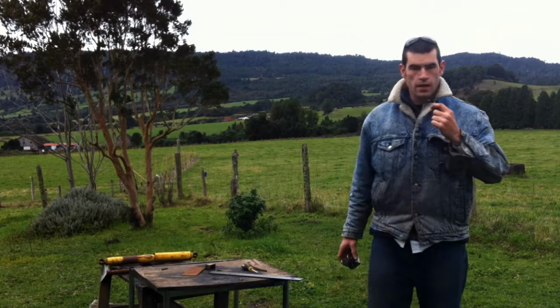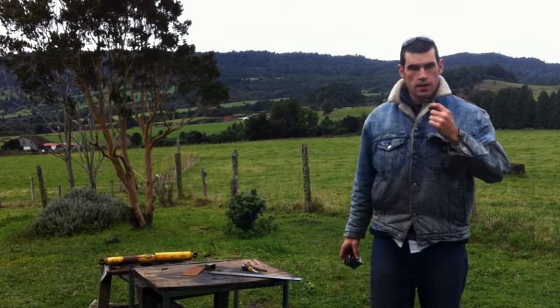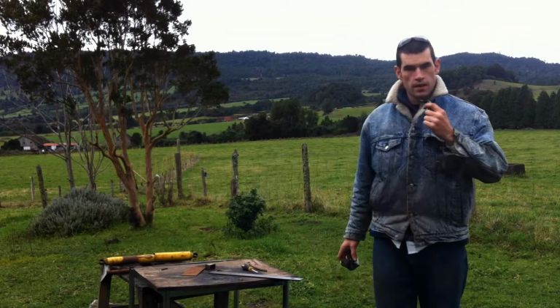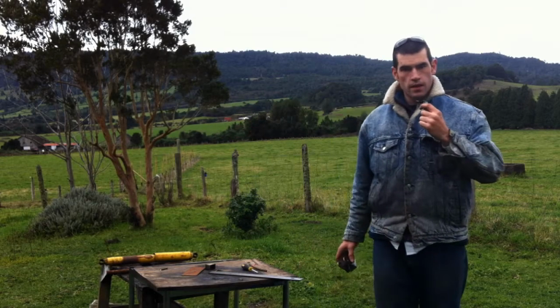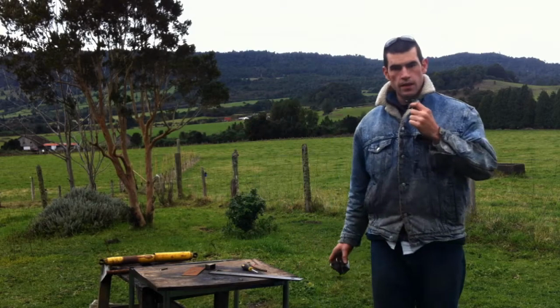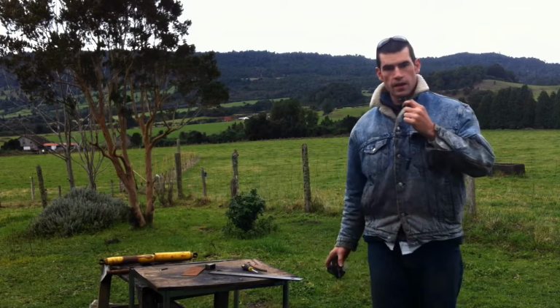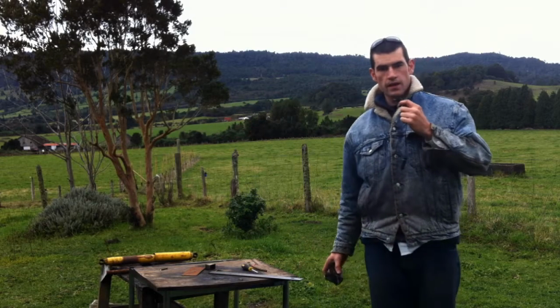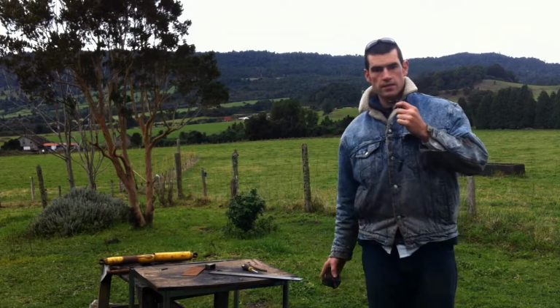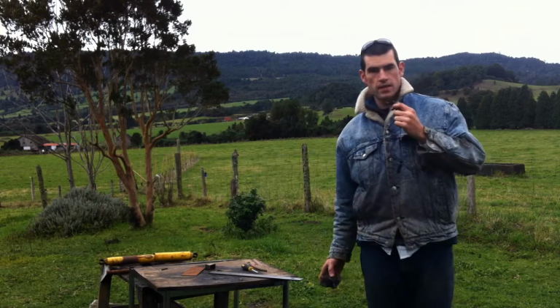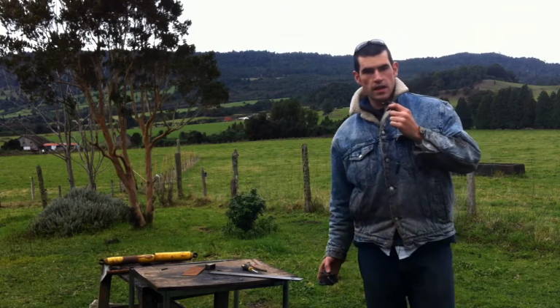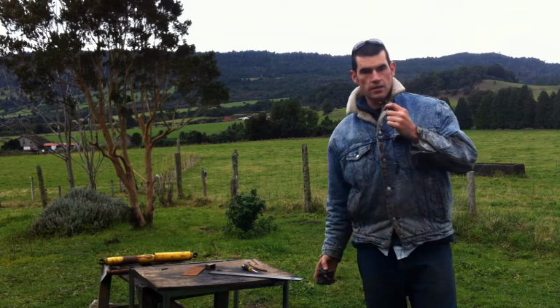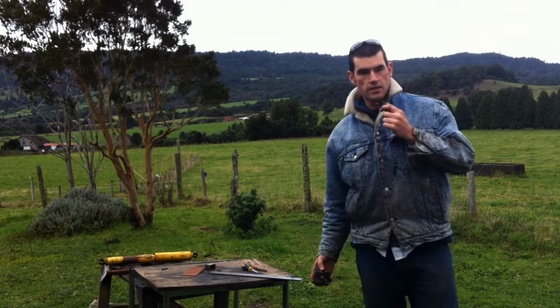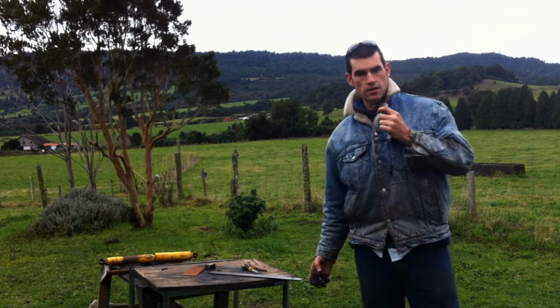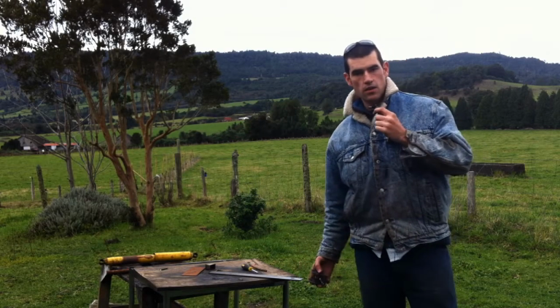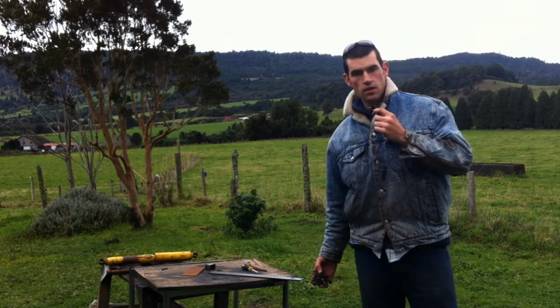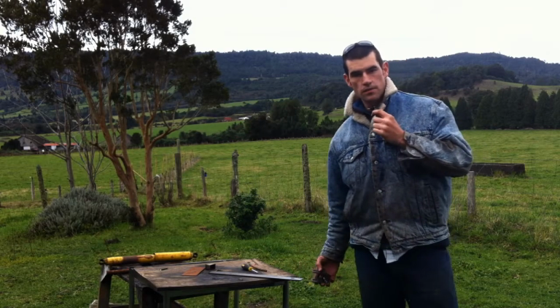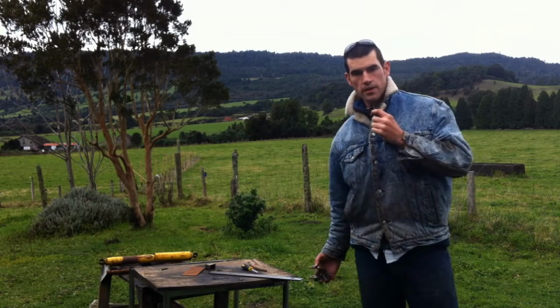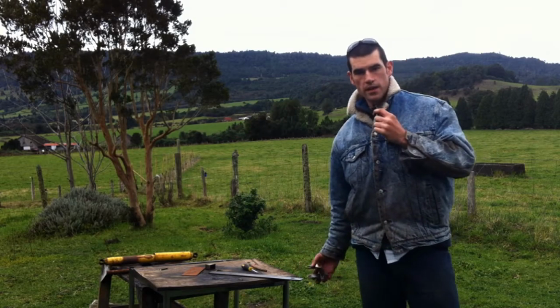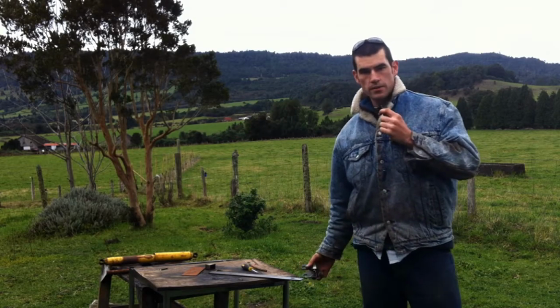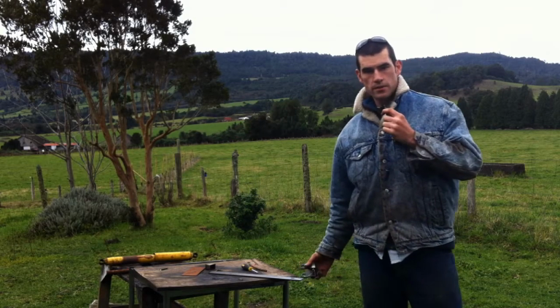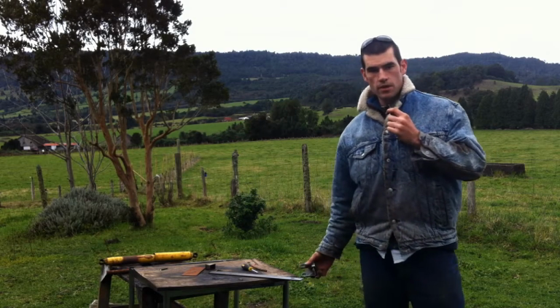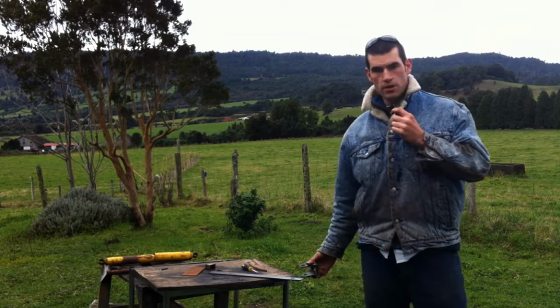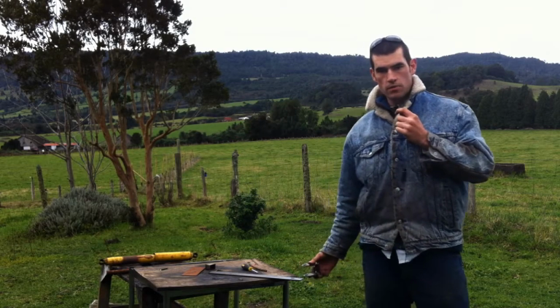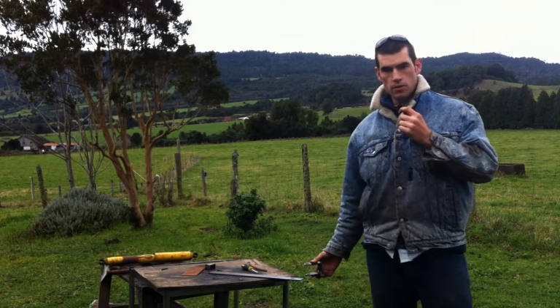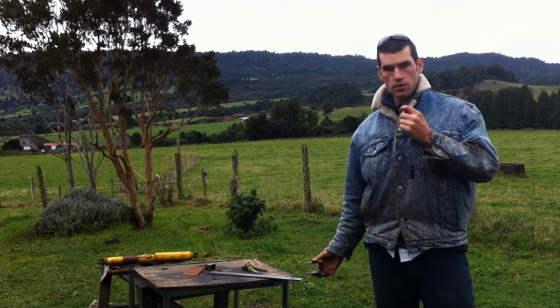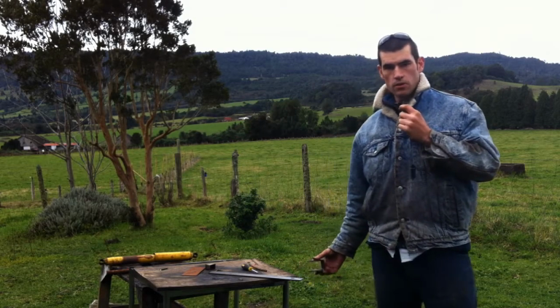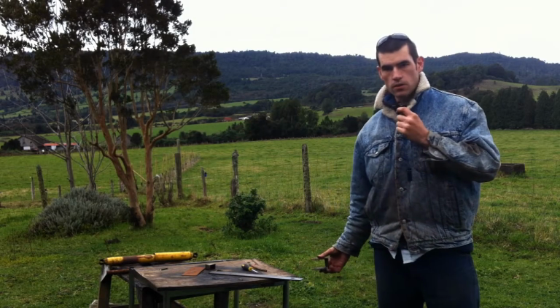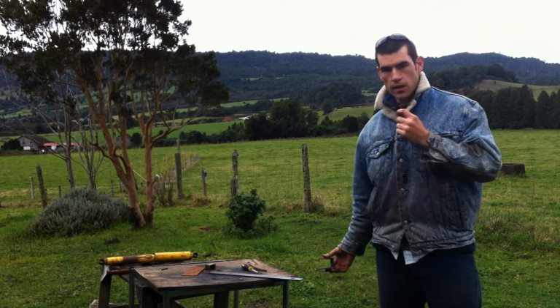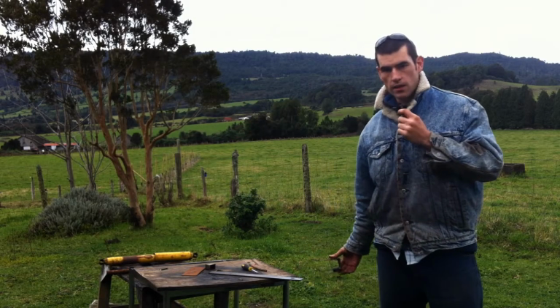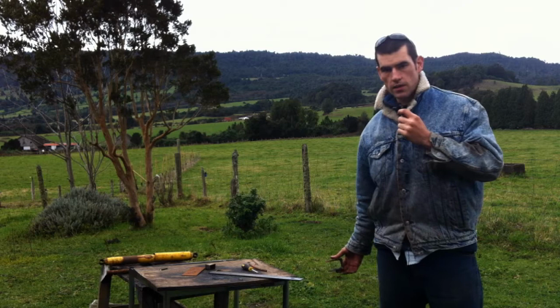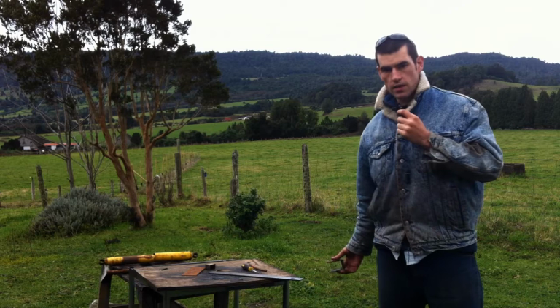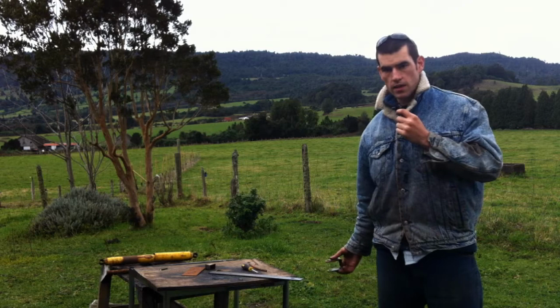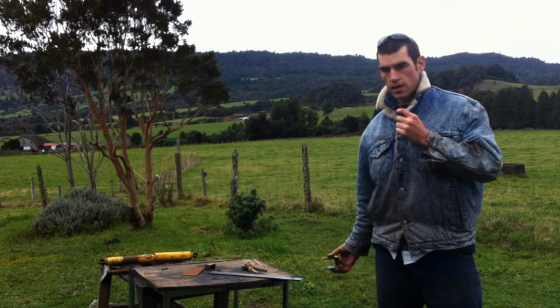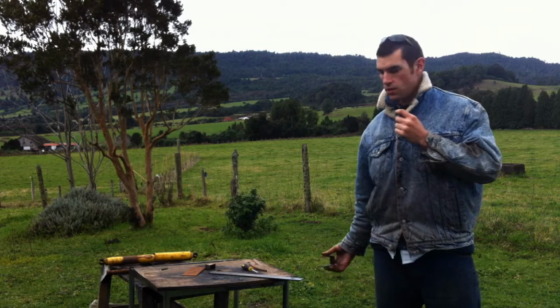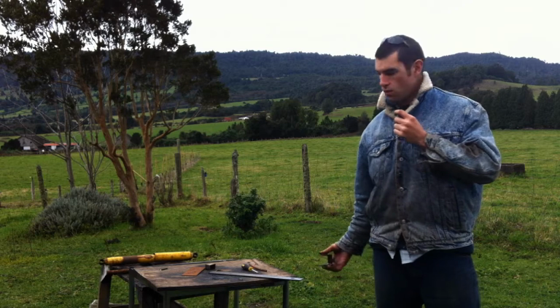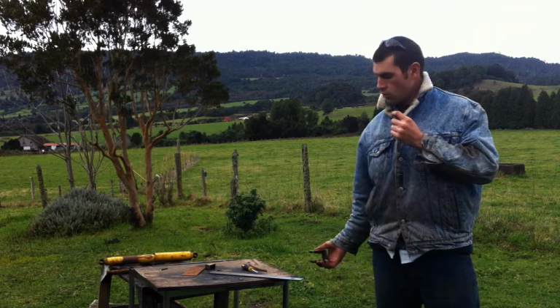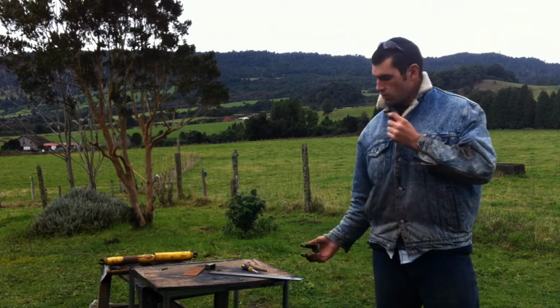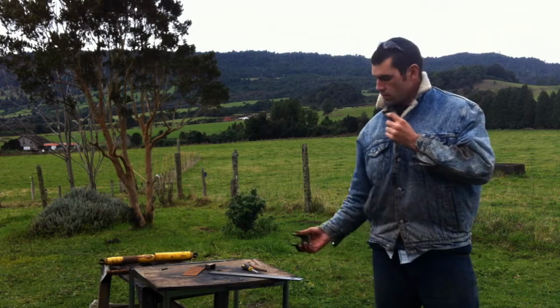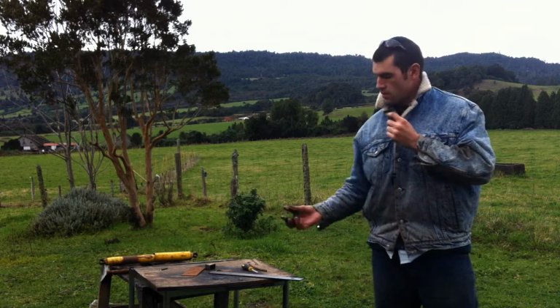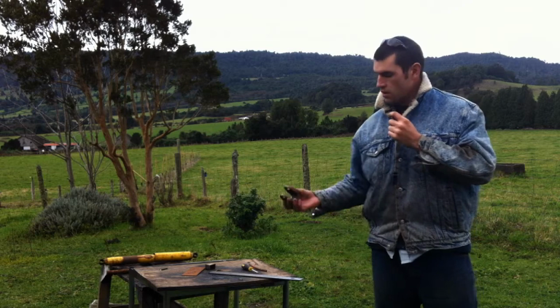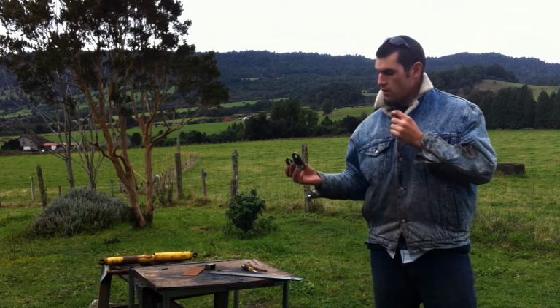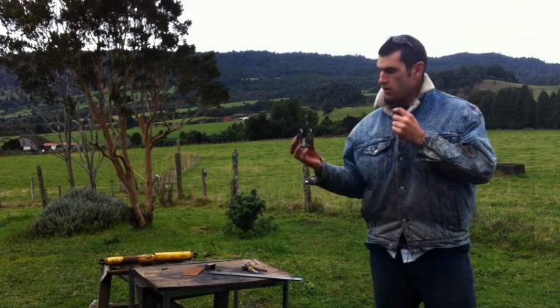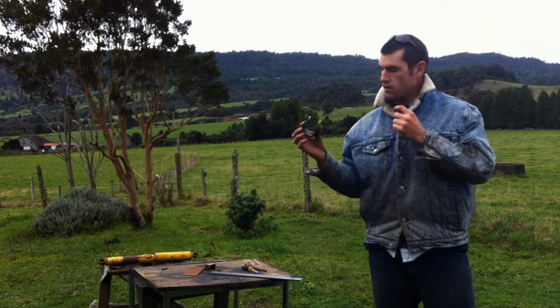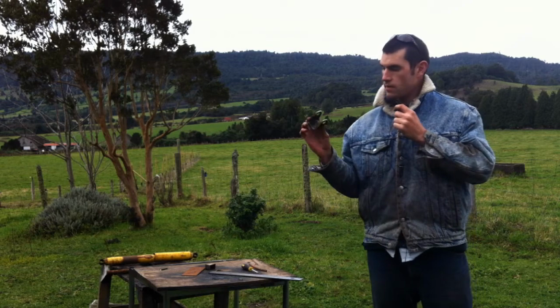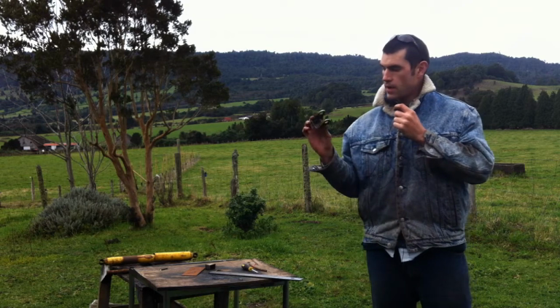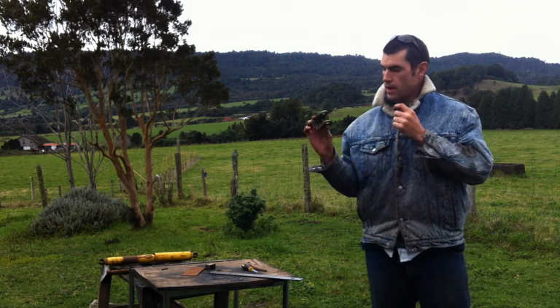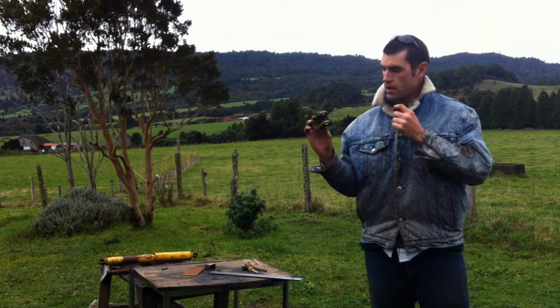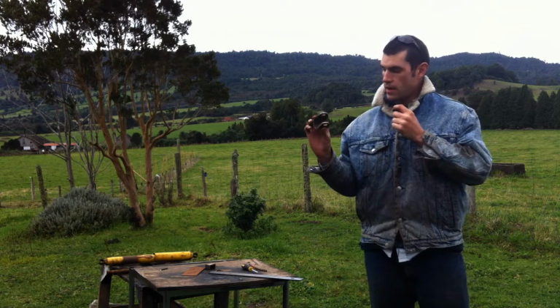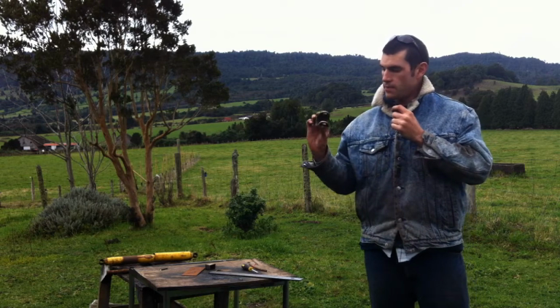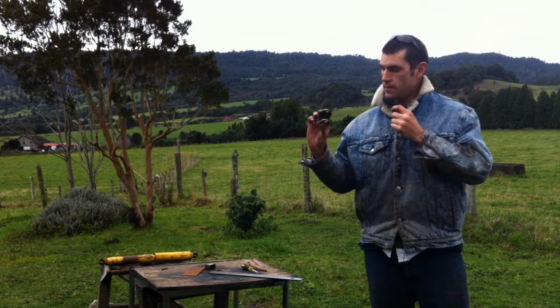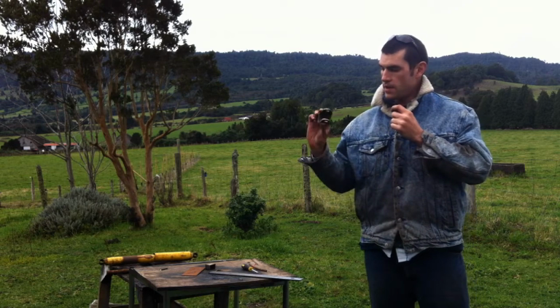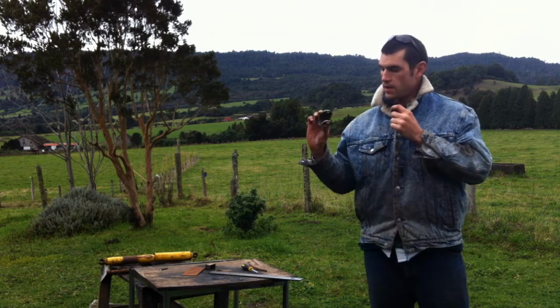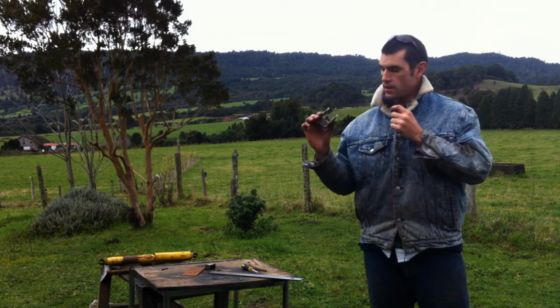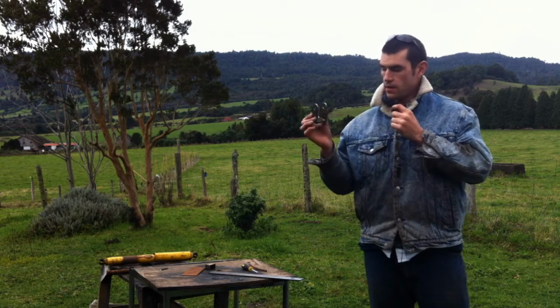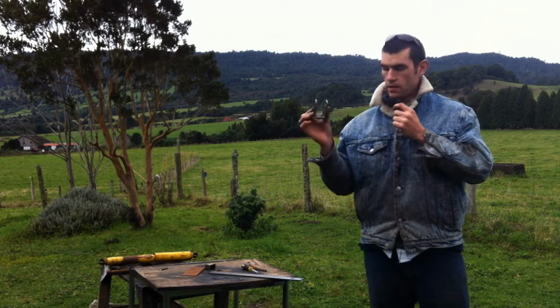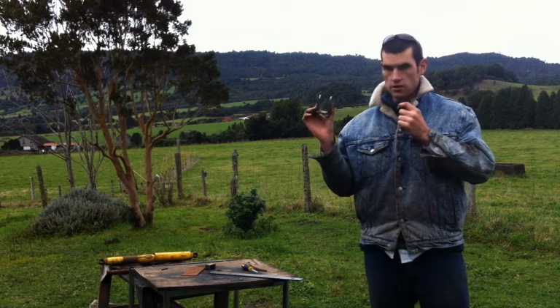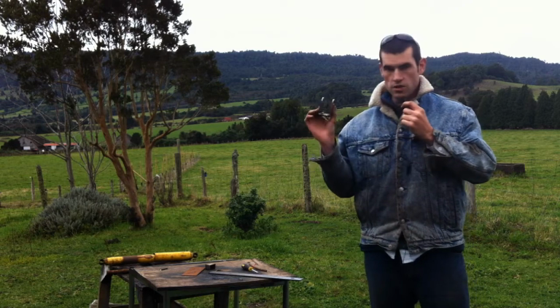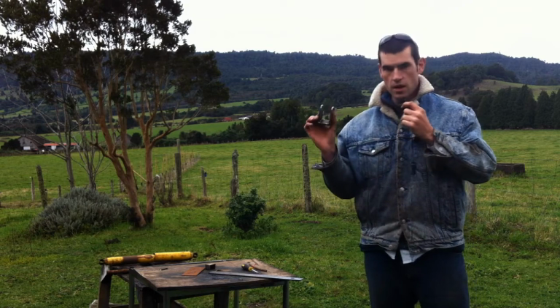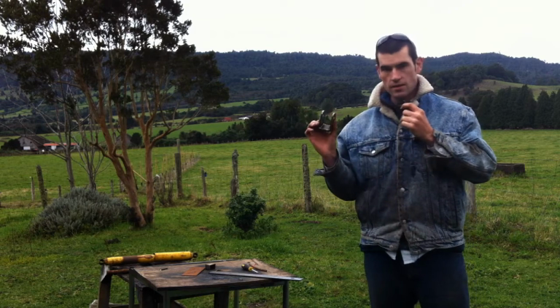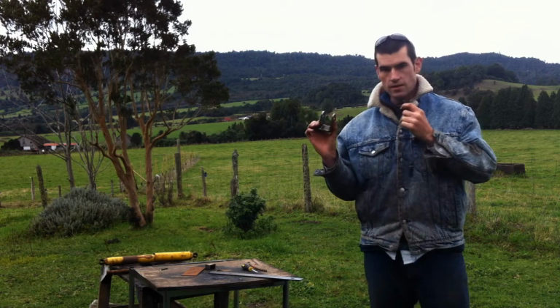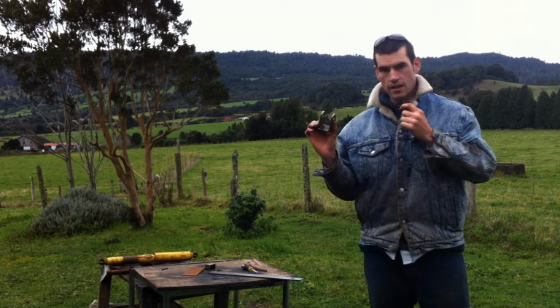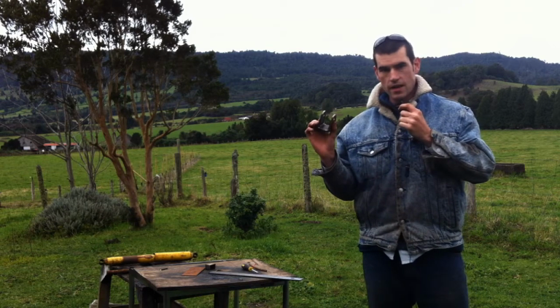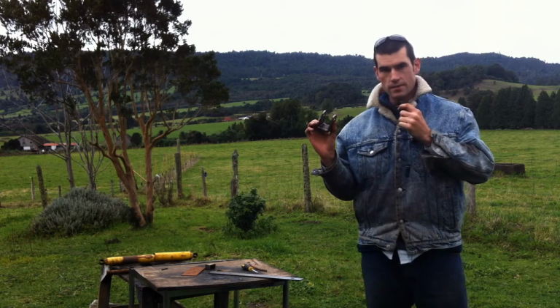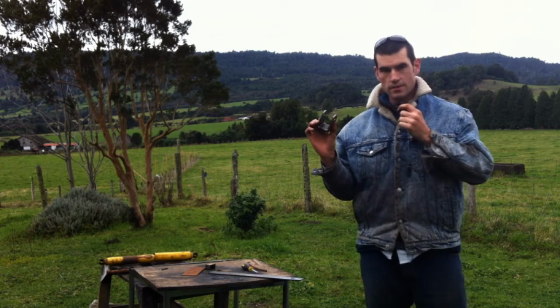Hey guys, how's it going? My name is Eric McGroot and today we'll be talking about and making shock tabs.